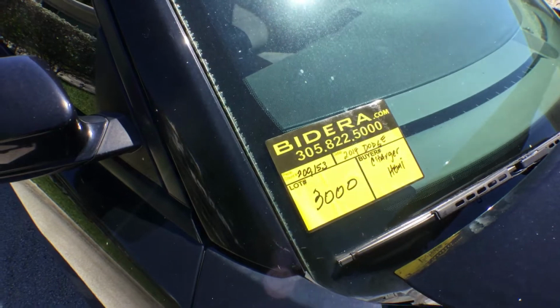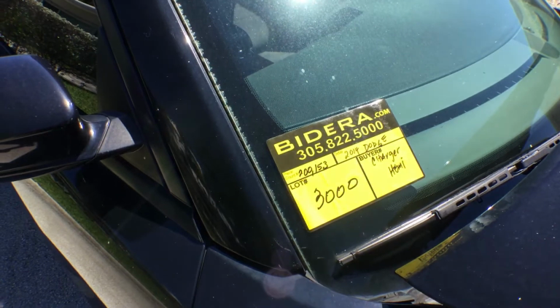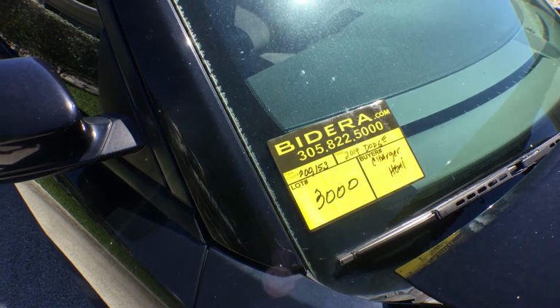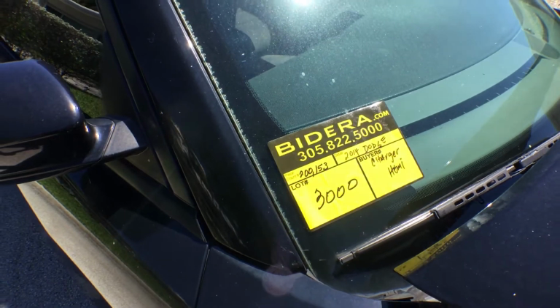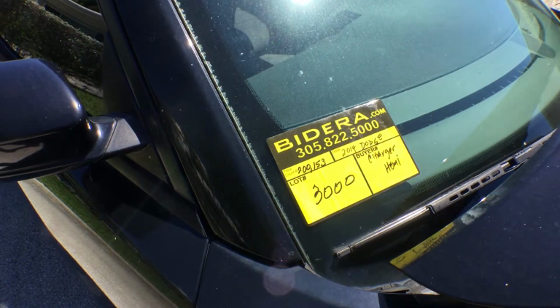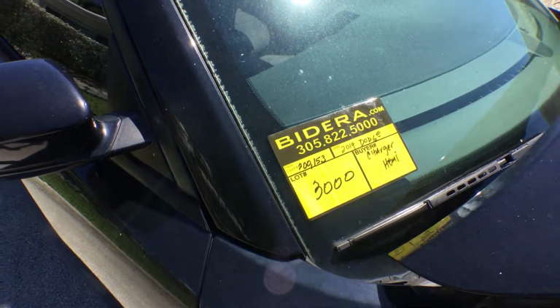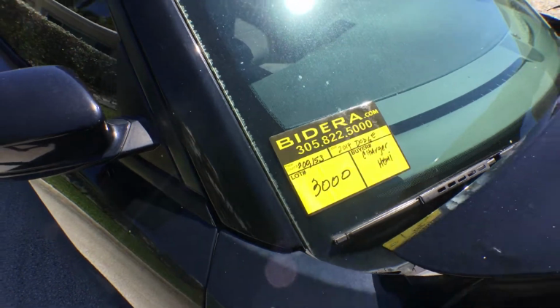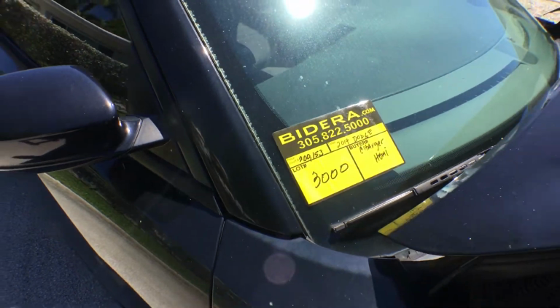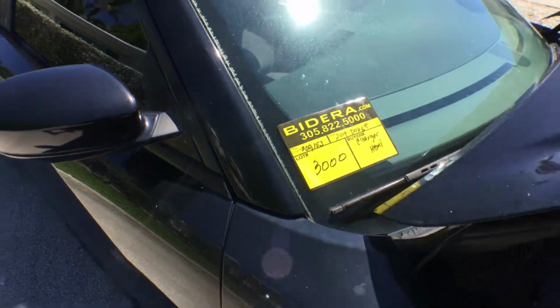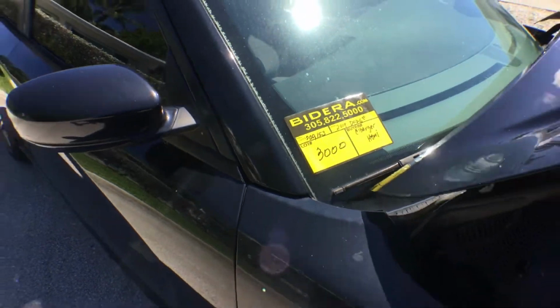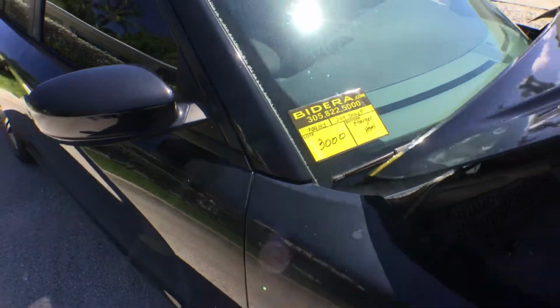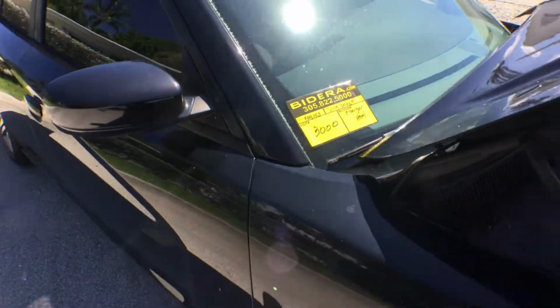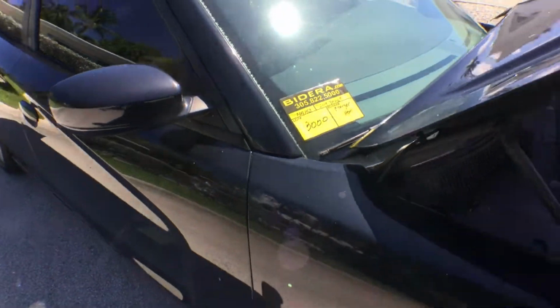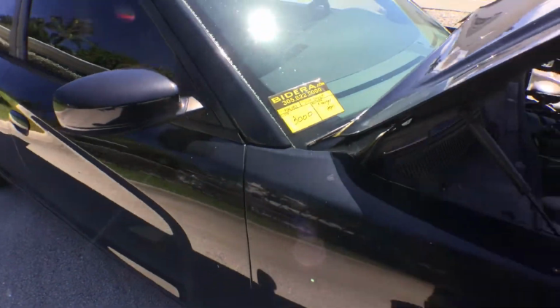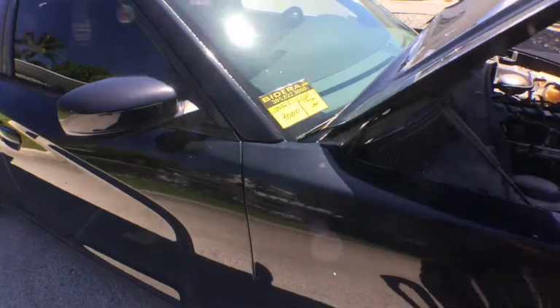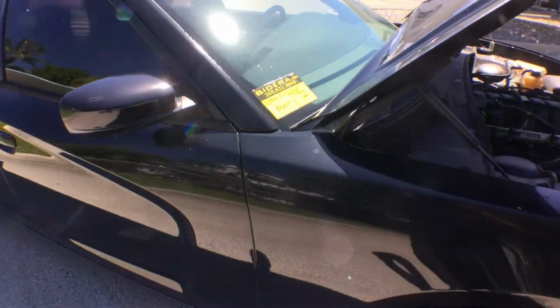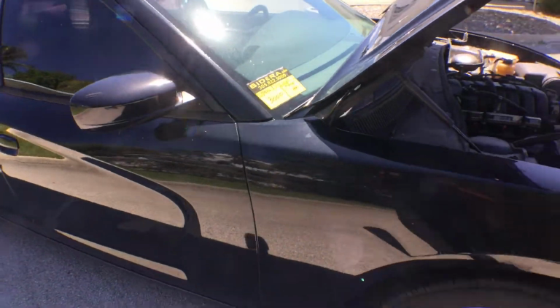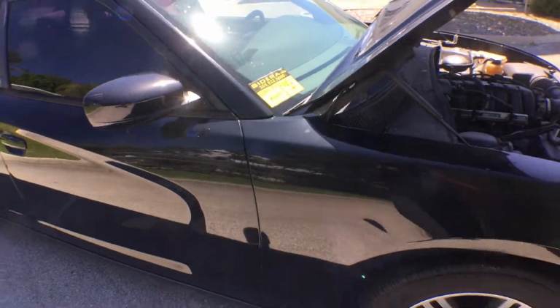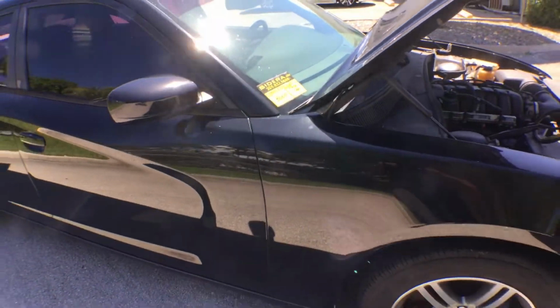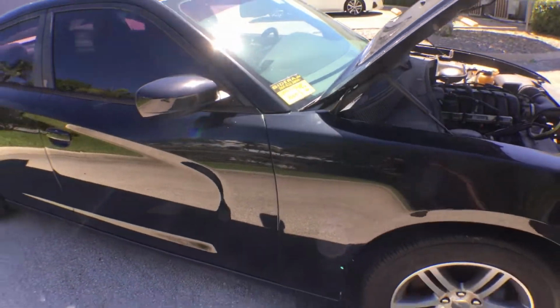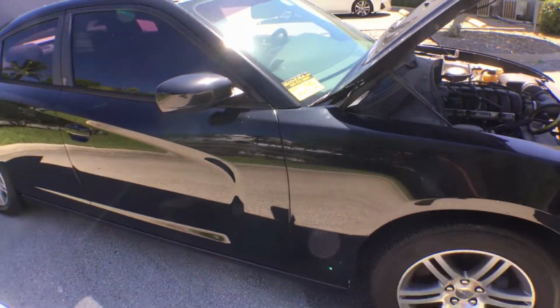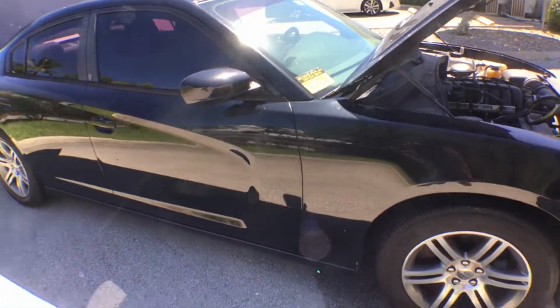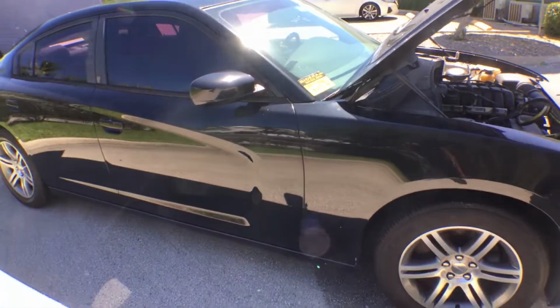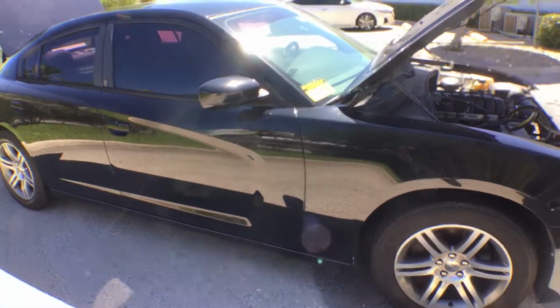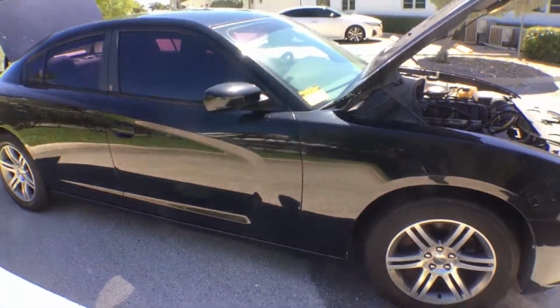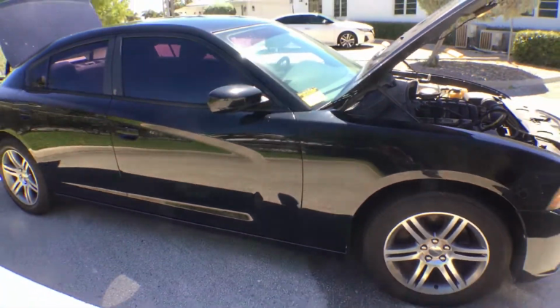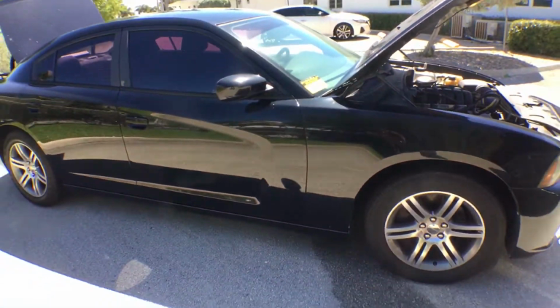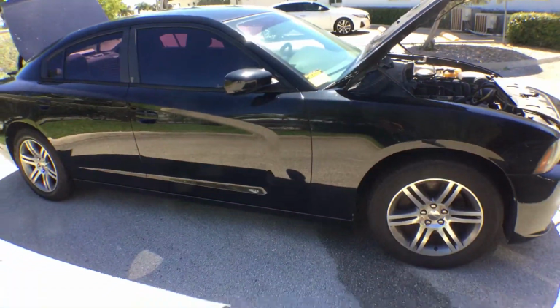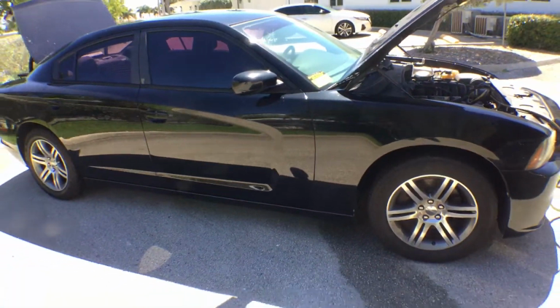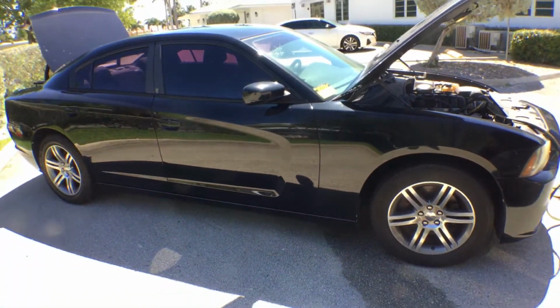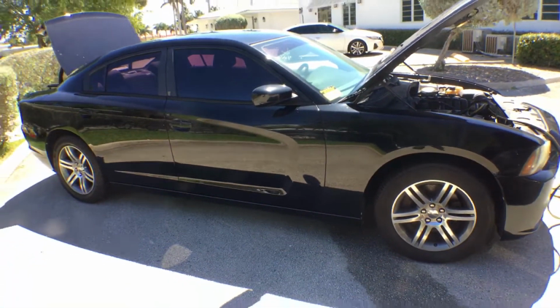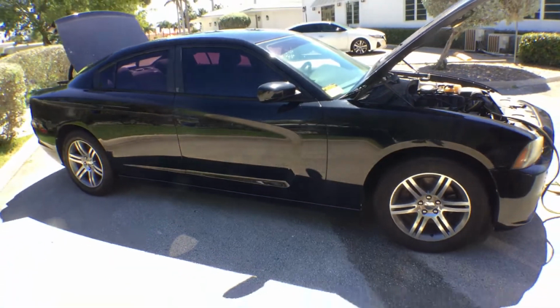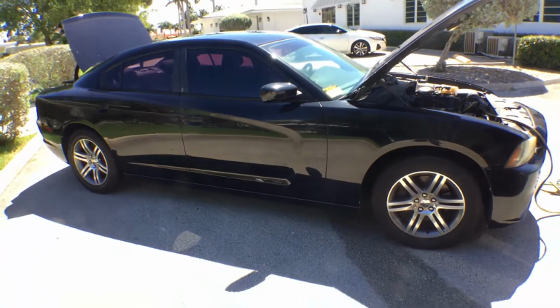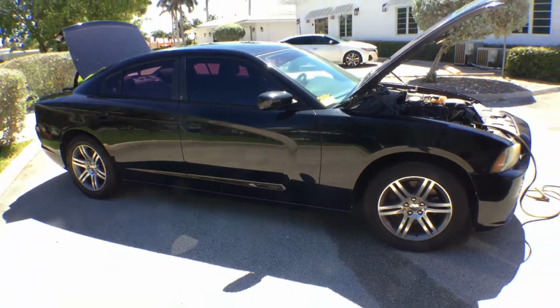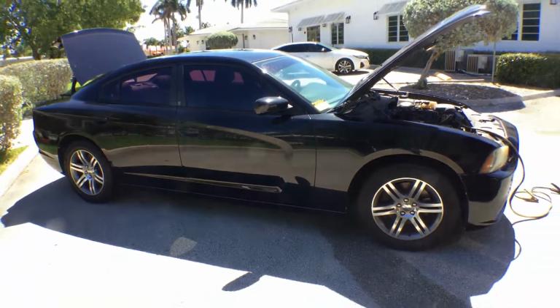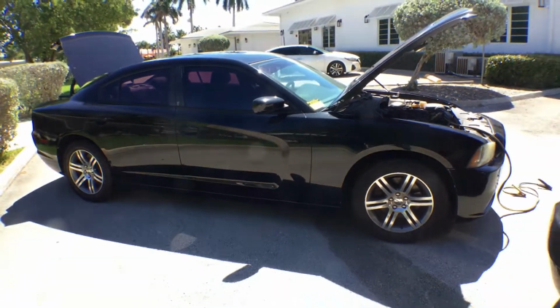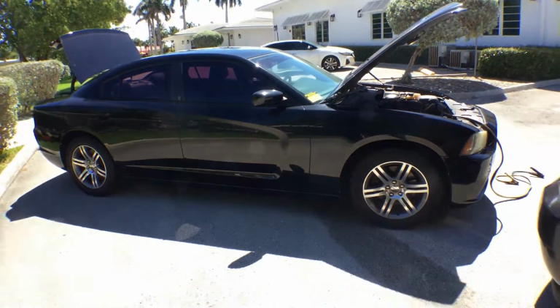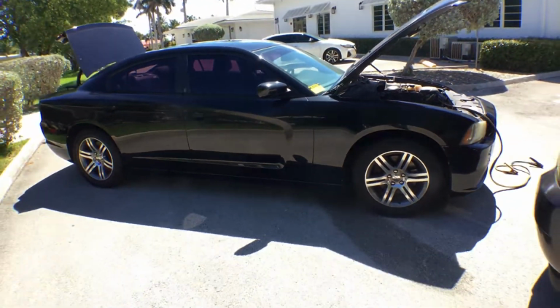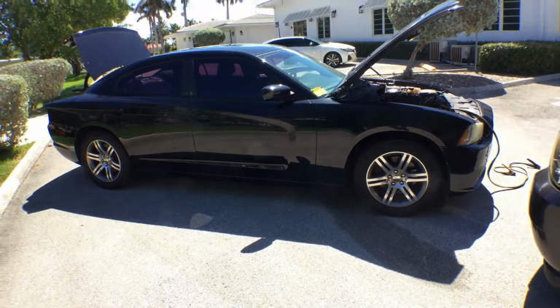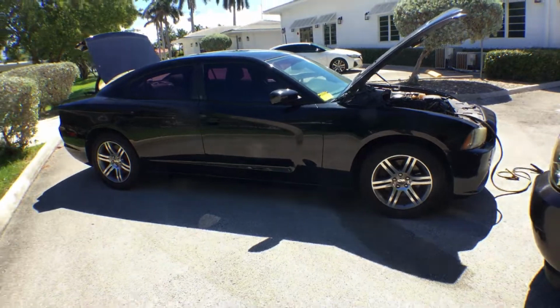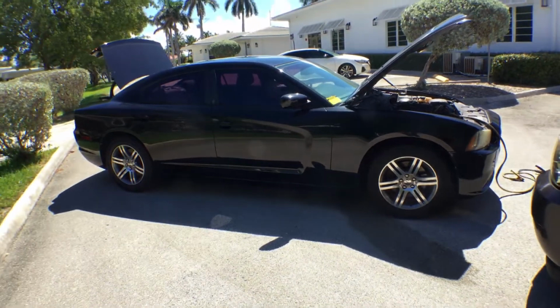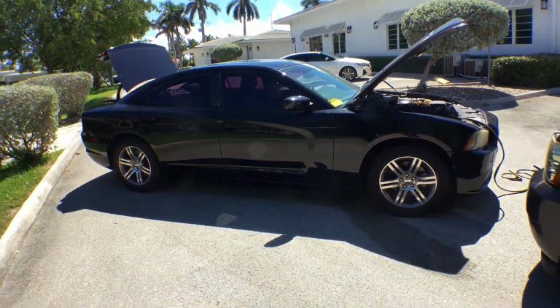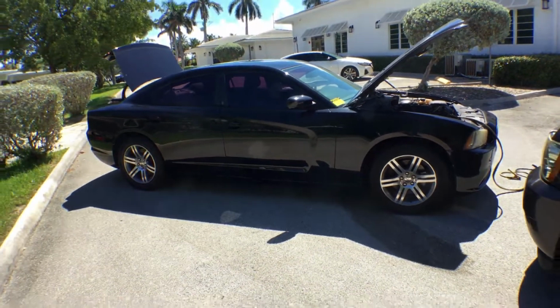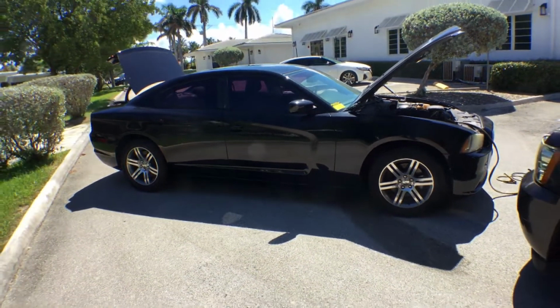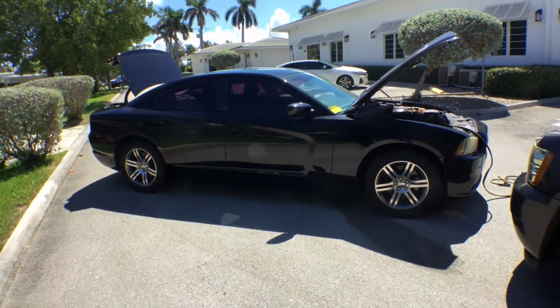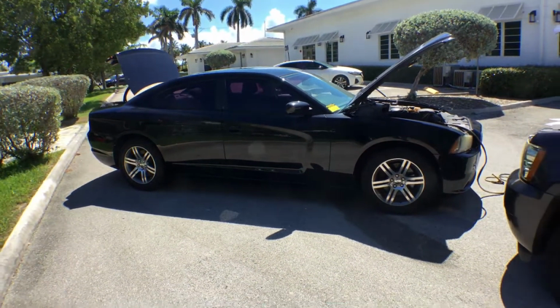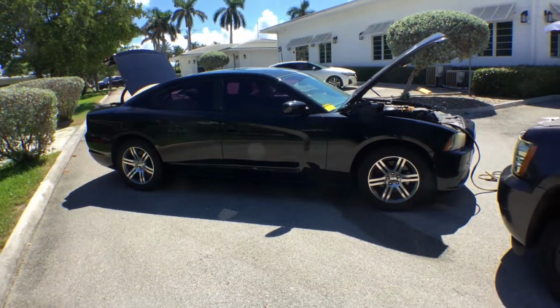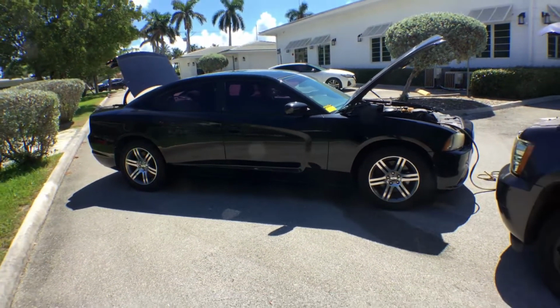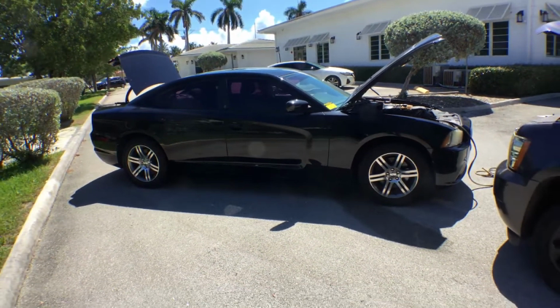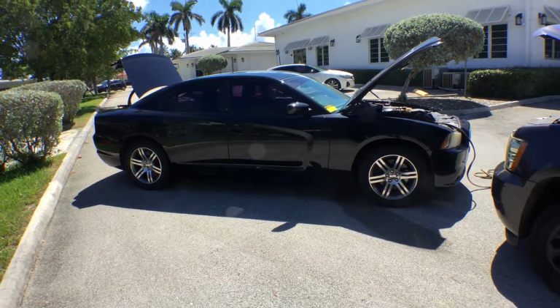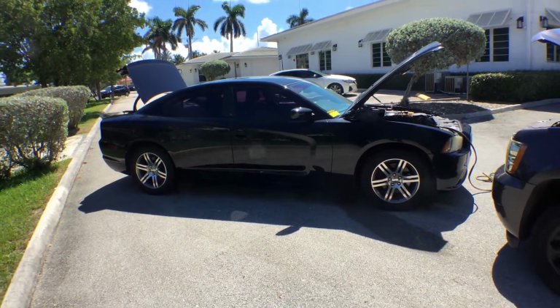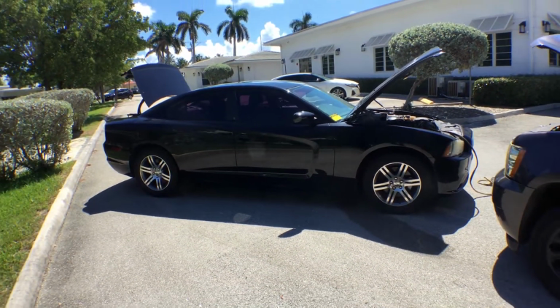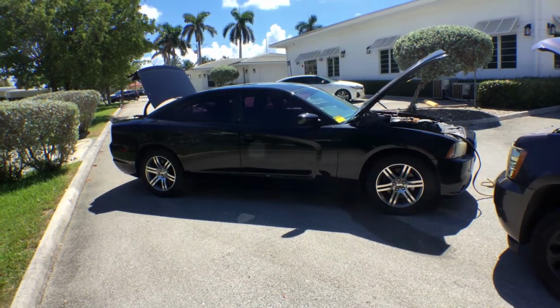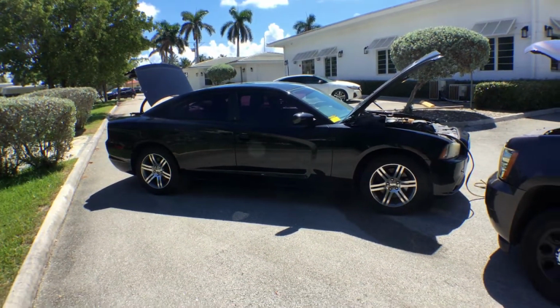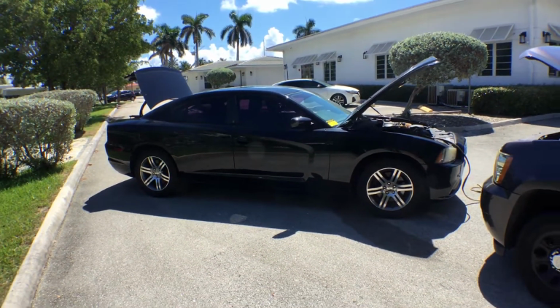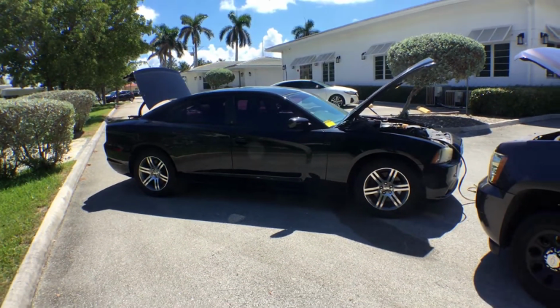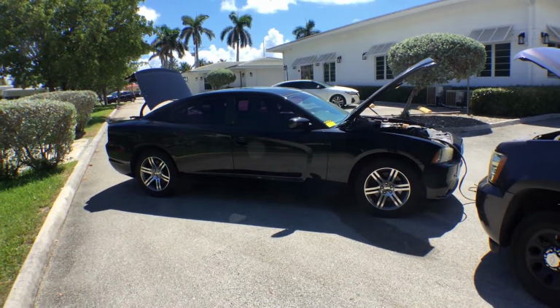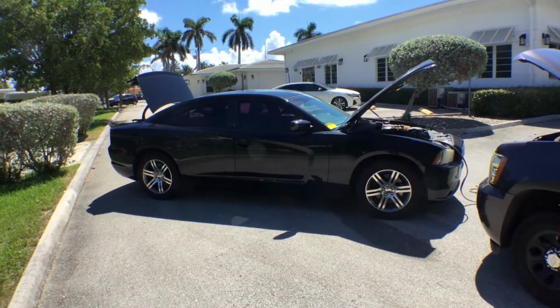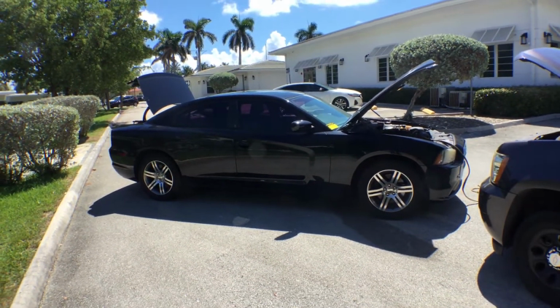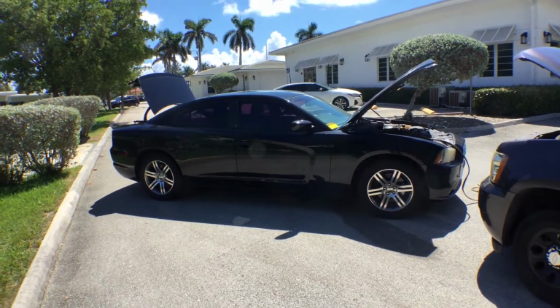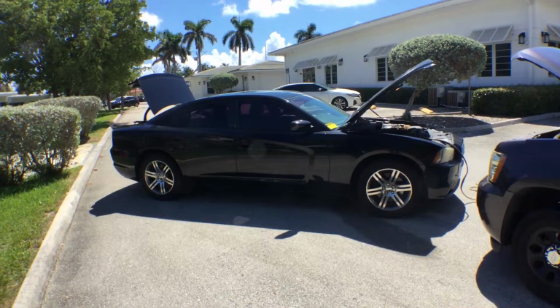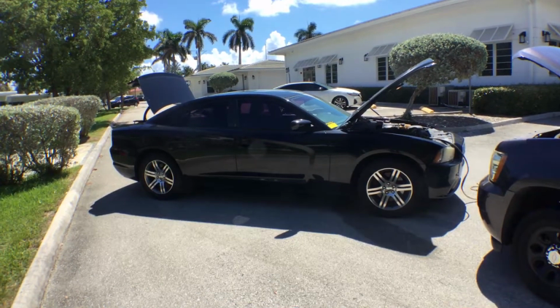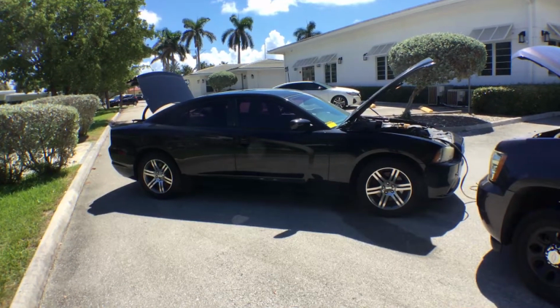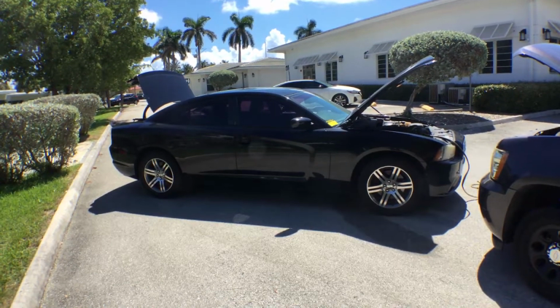Lot number 3000 is a 2014 Dodge Charger. This belongs to the town of Hillsborough Beach Police.